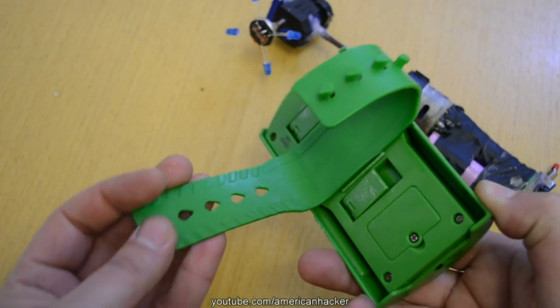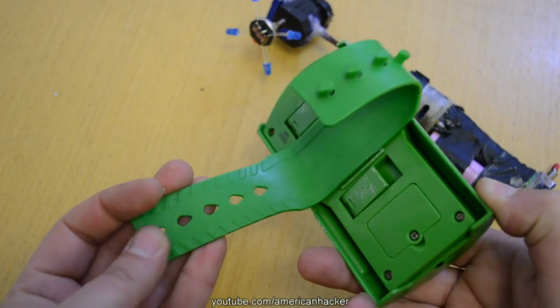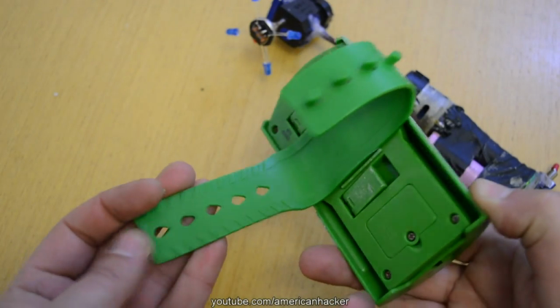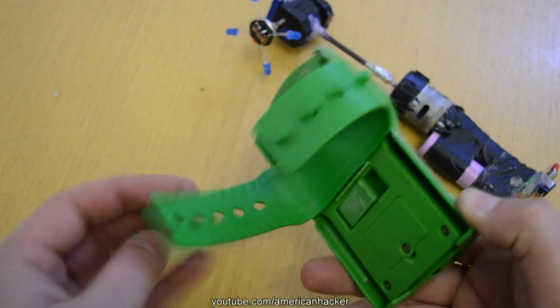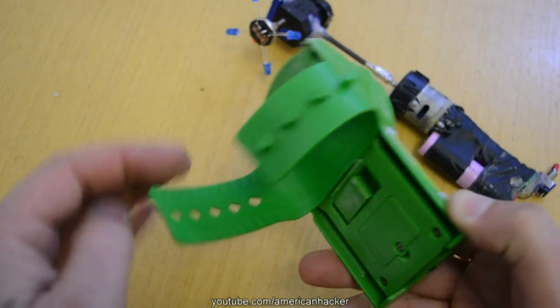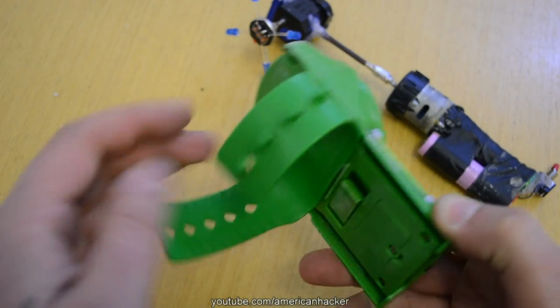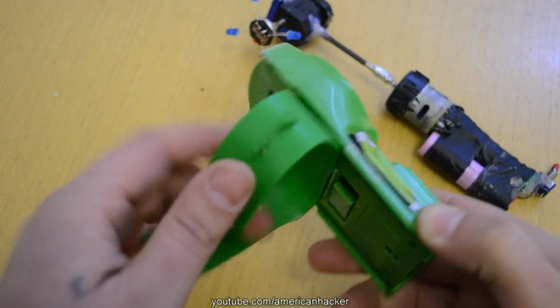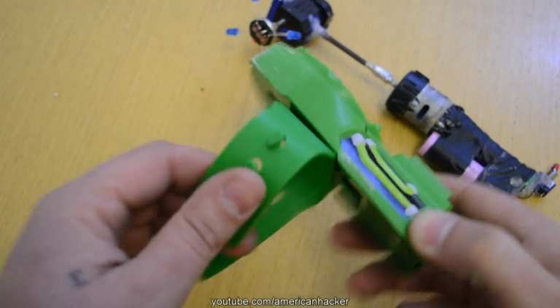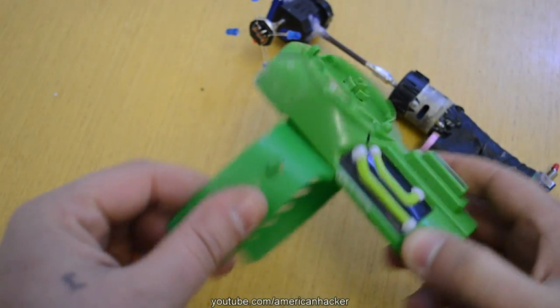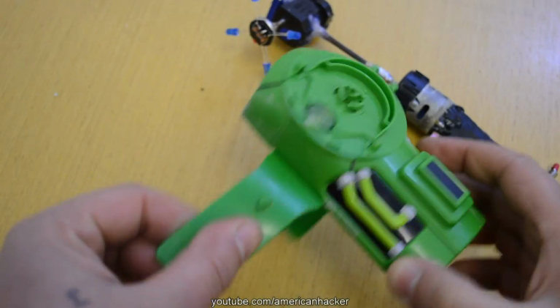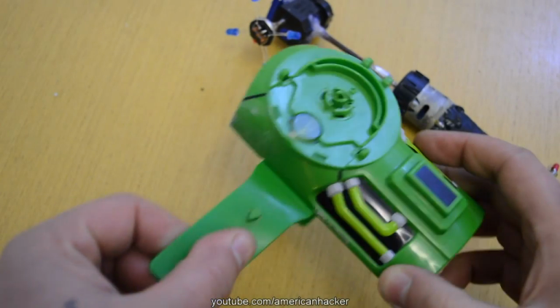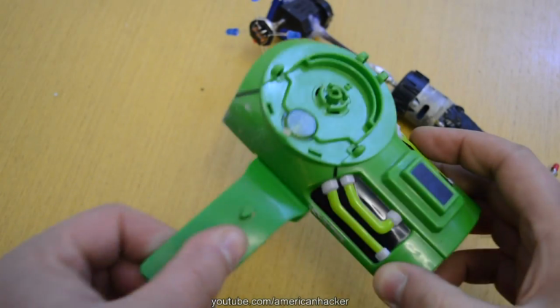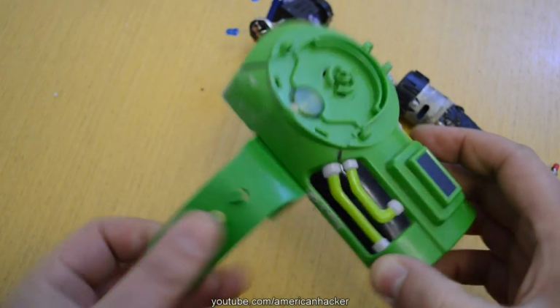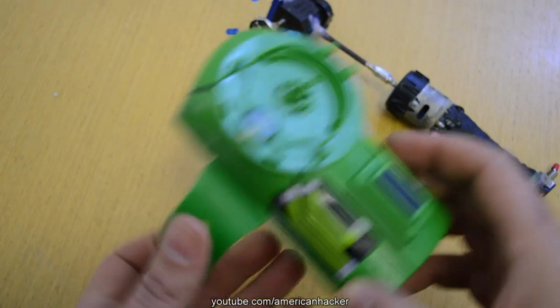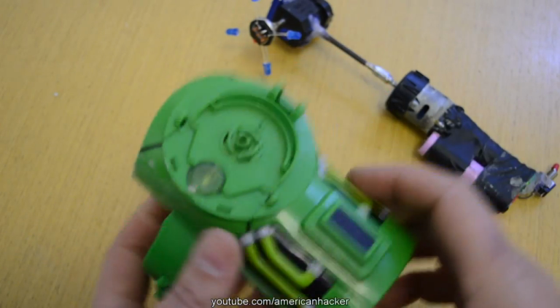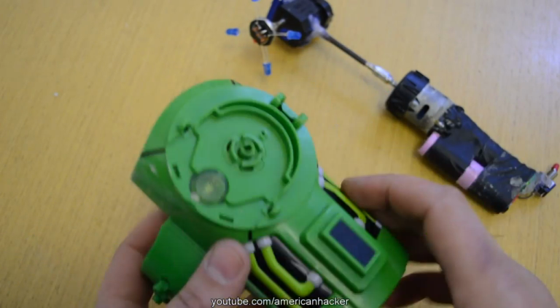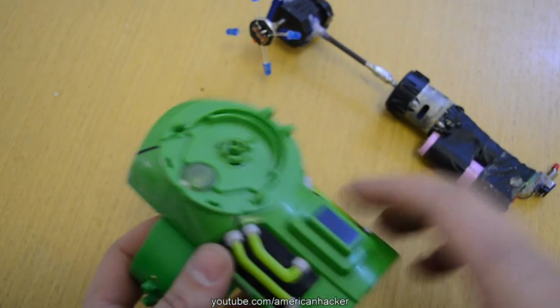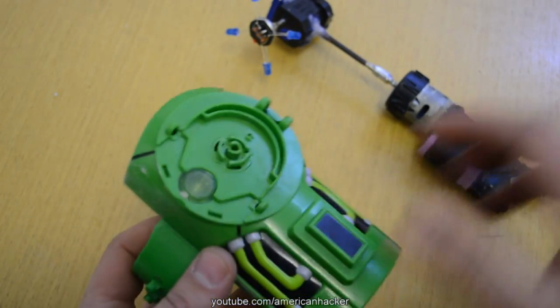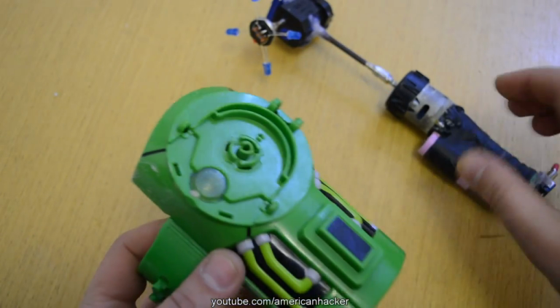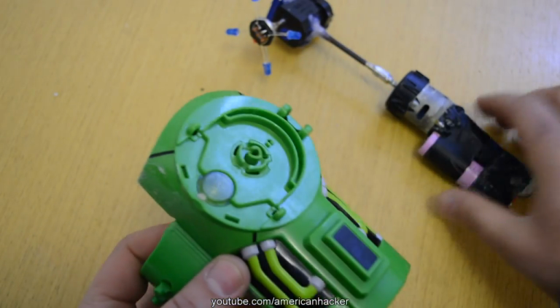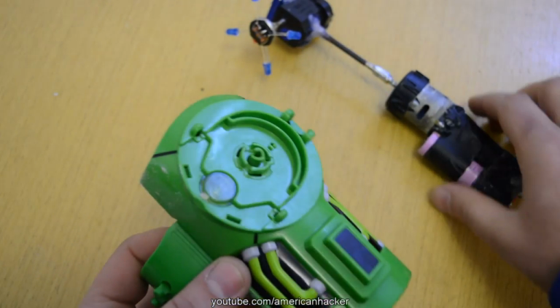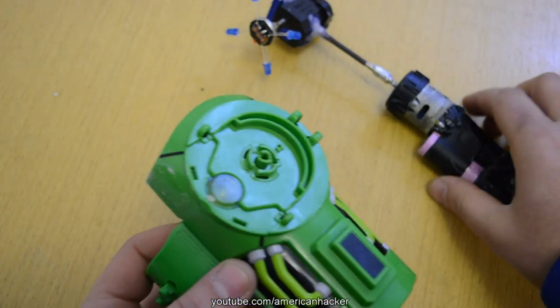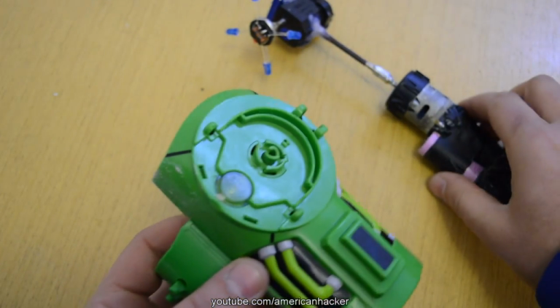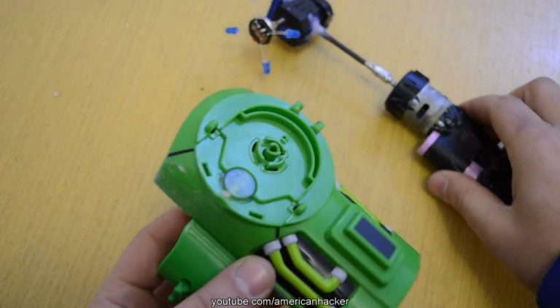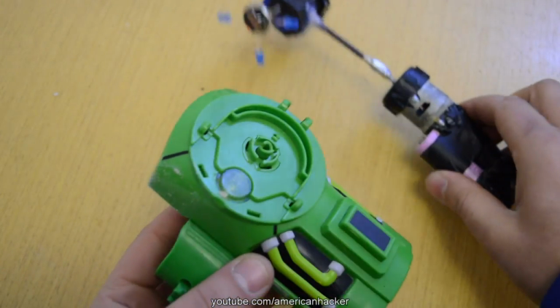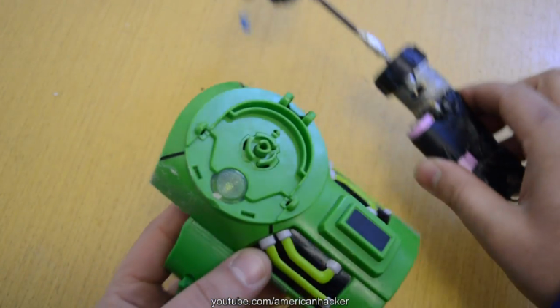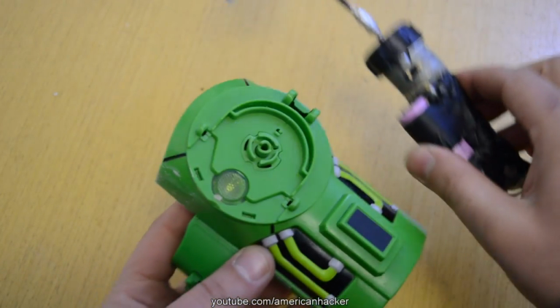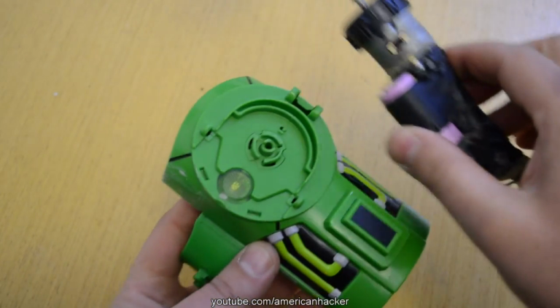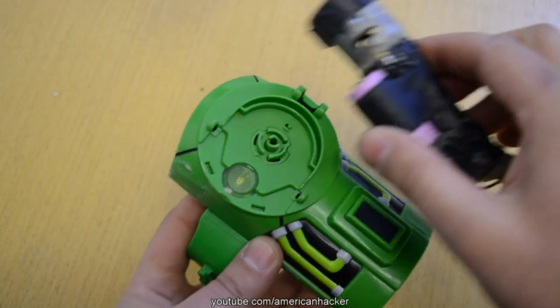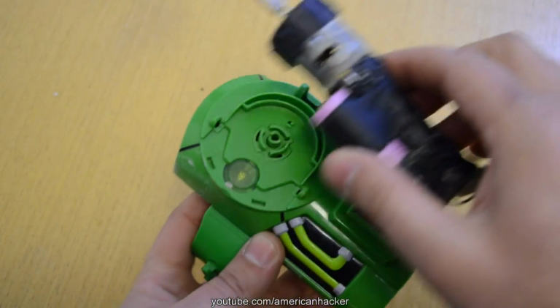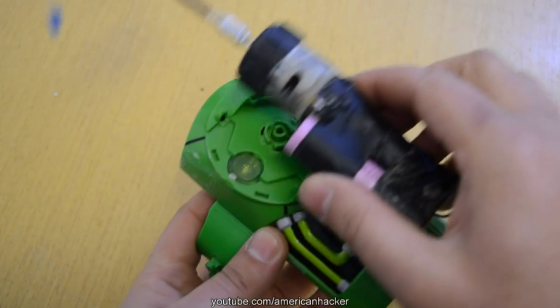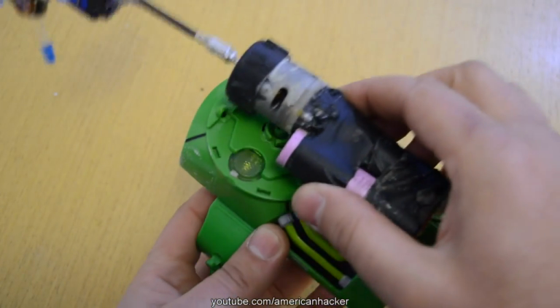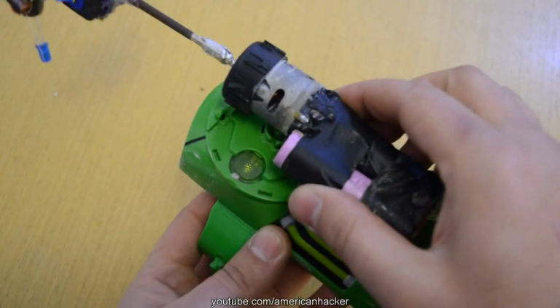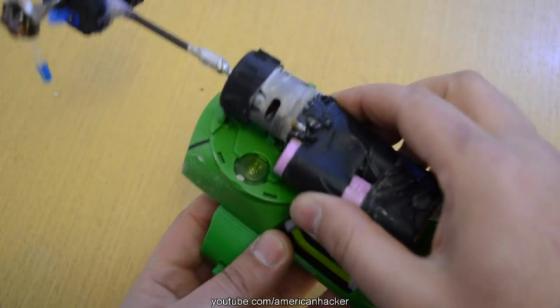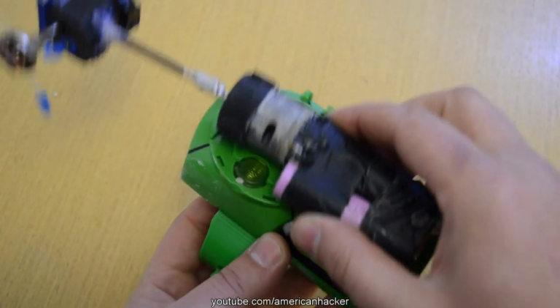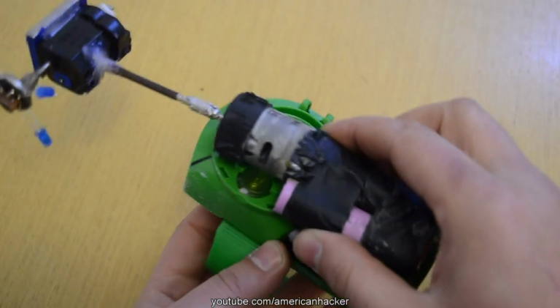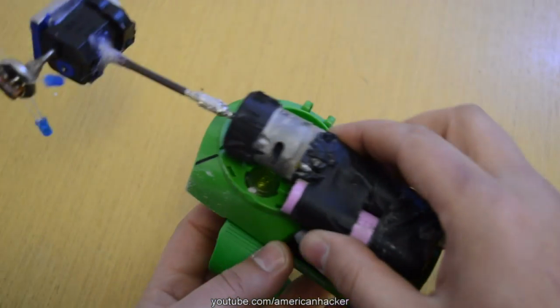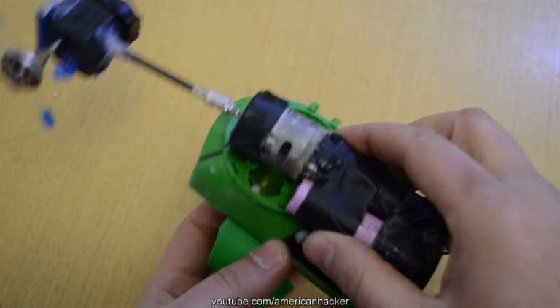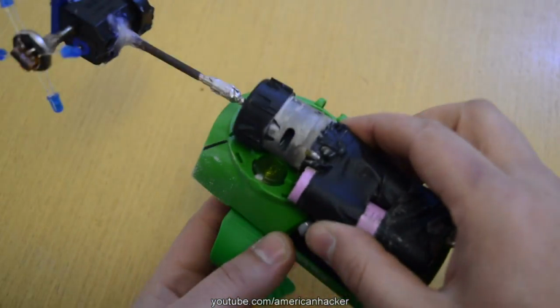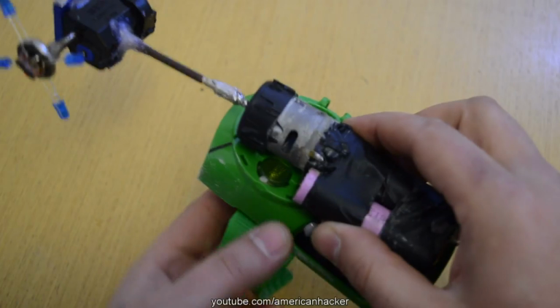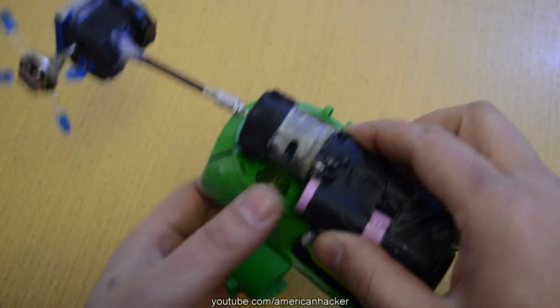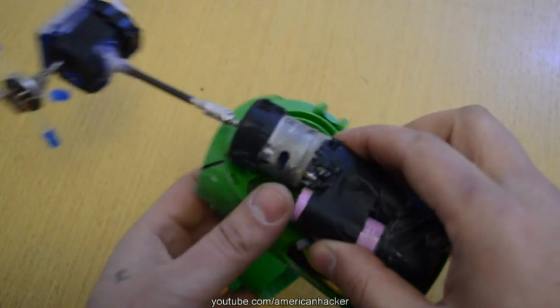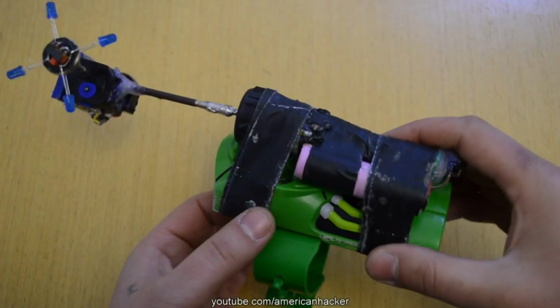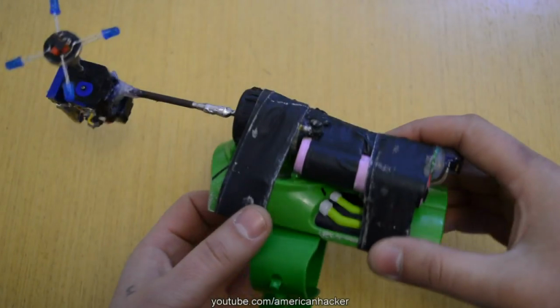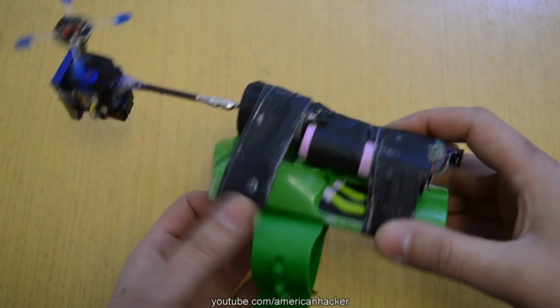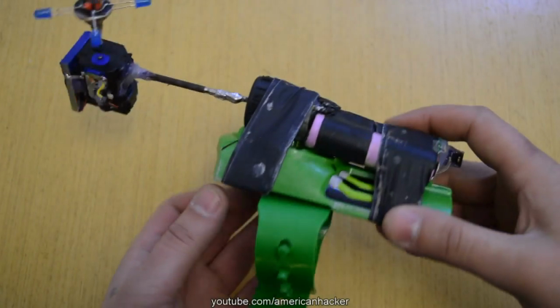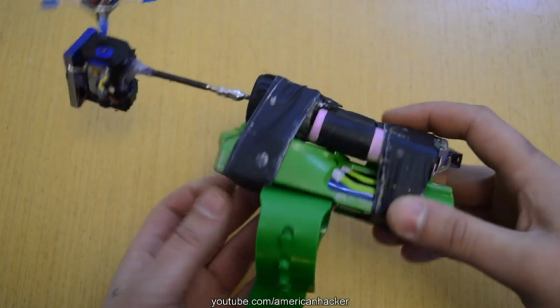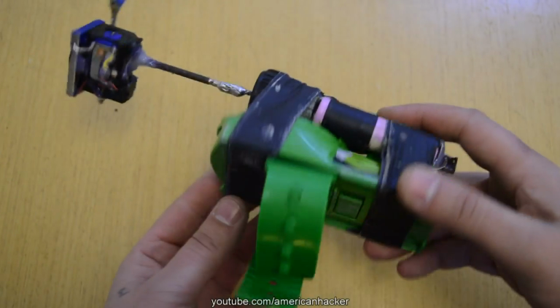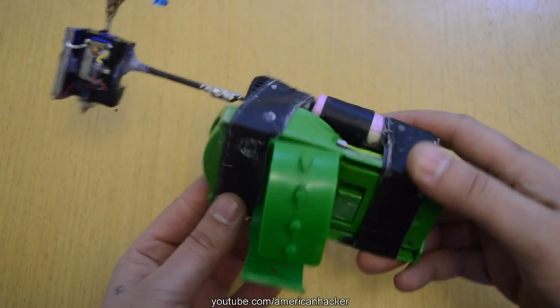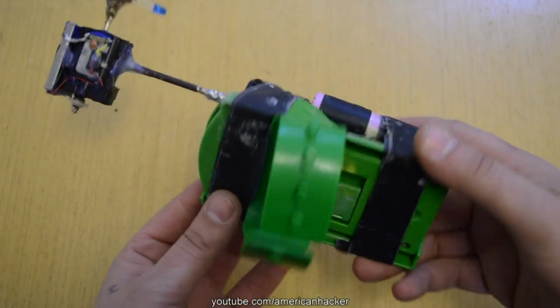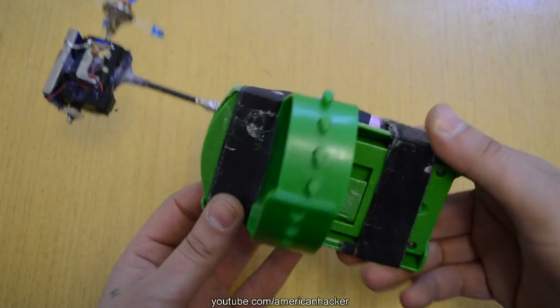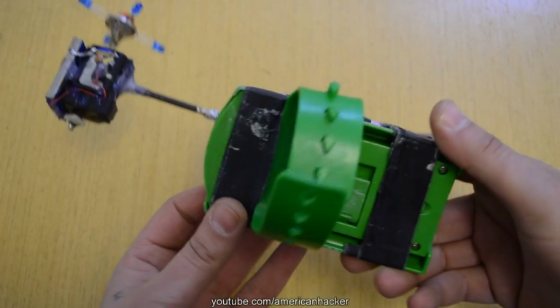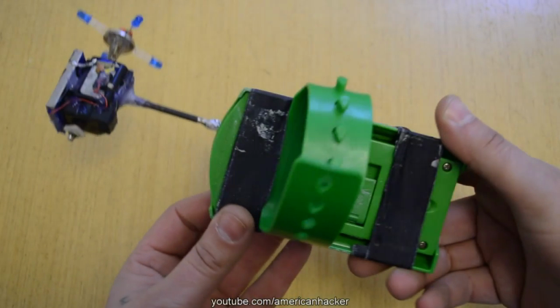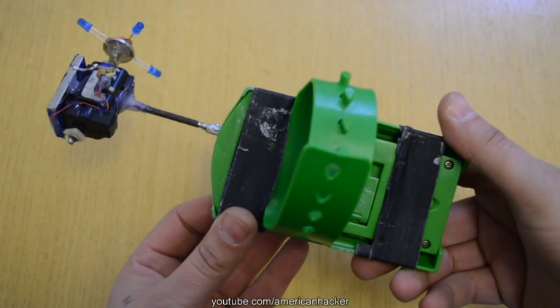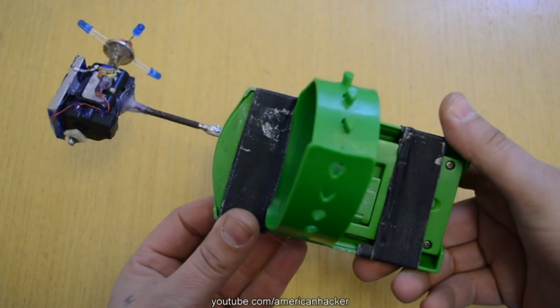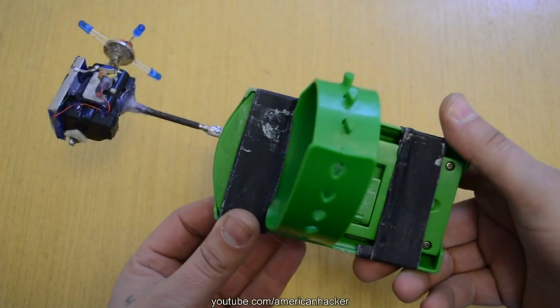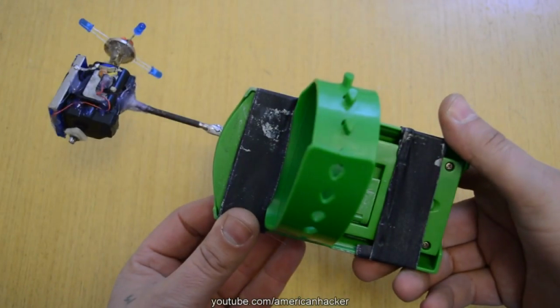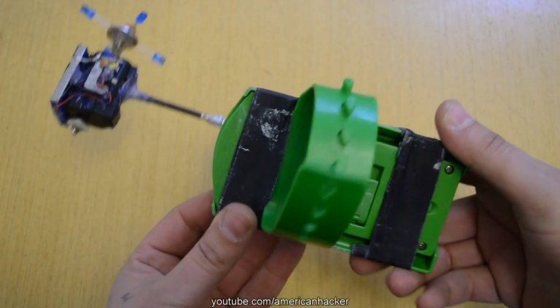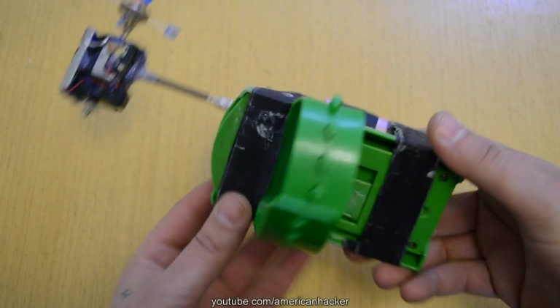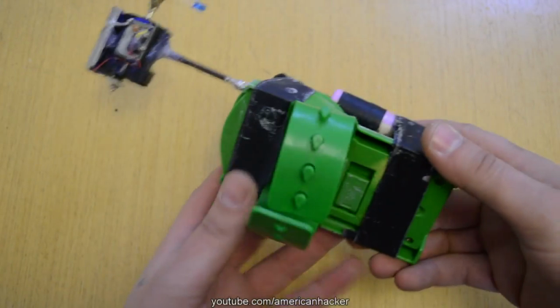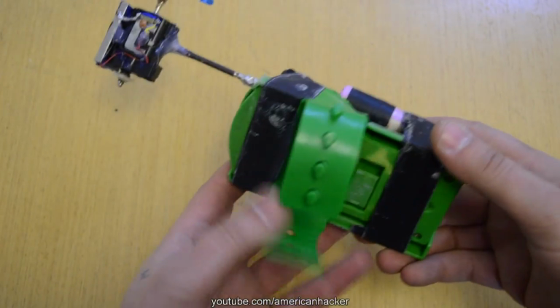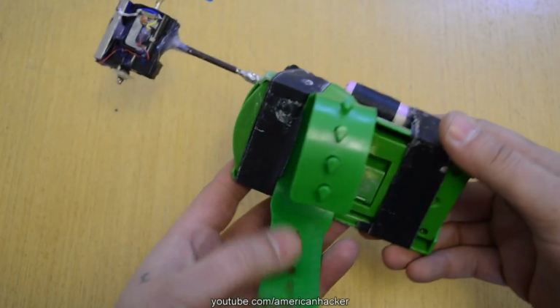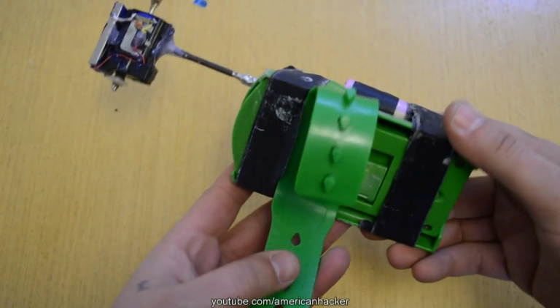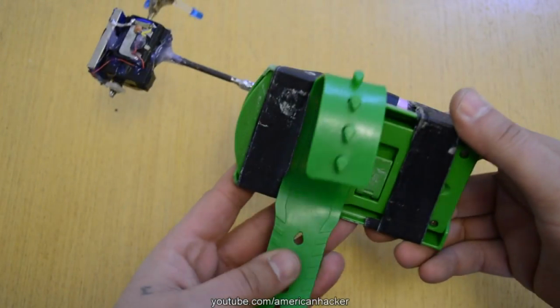We are almost finished. With electrical tape and a glue gun I join the wrist toy with the Rasen gun mechanism.